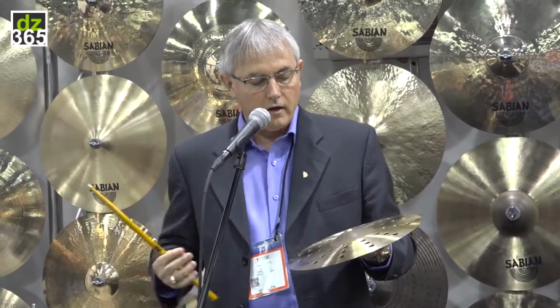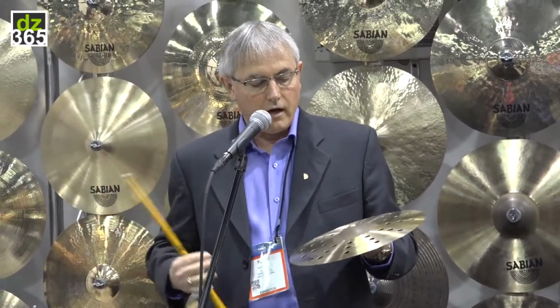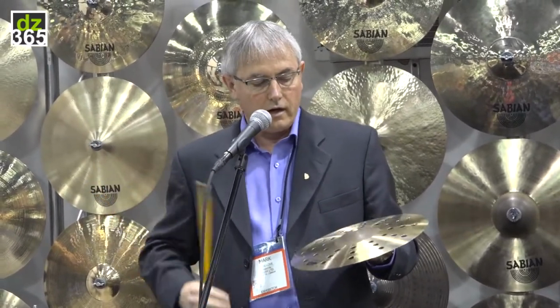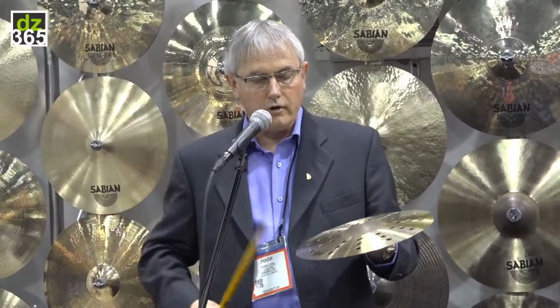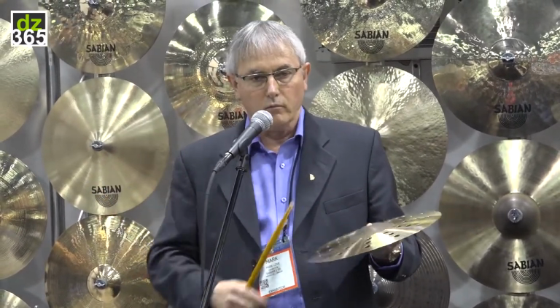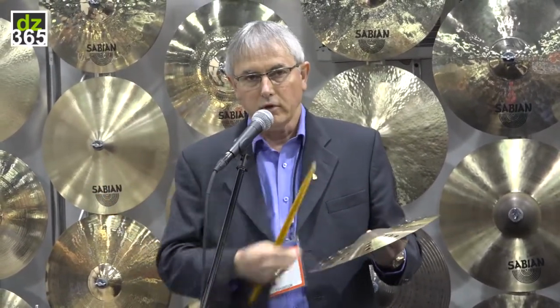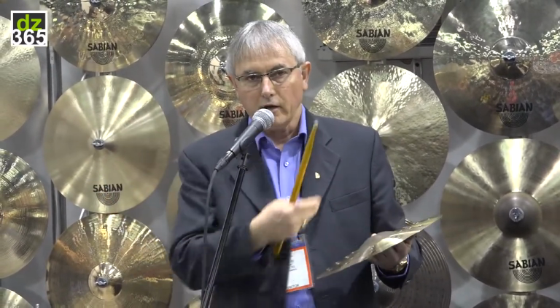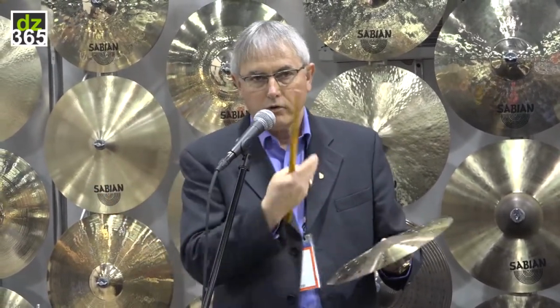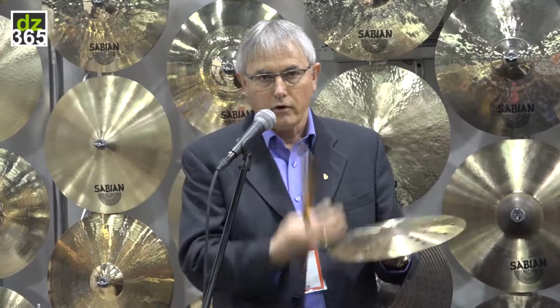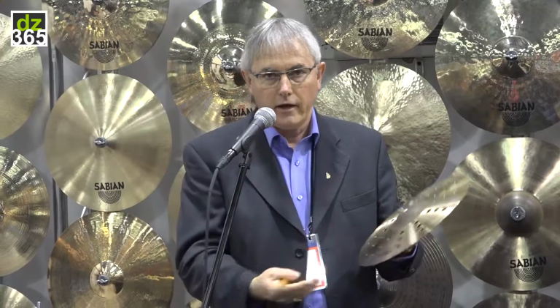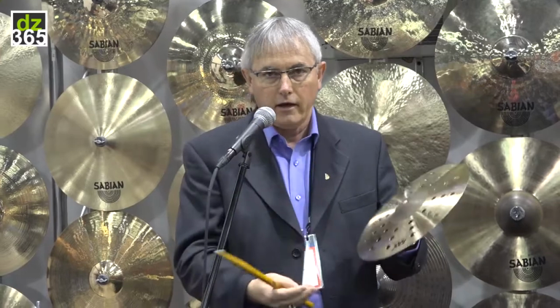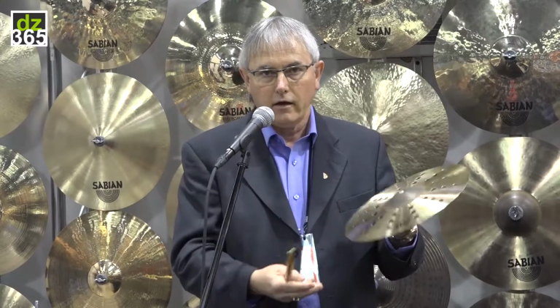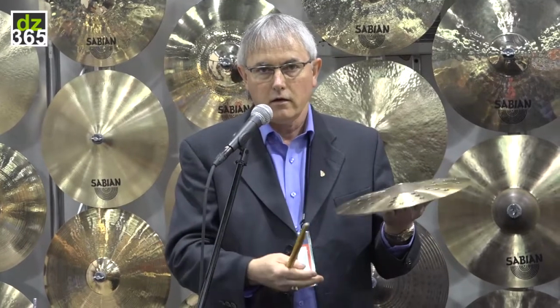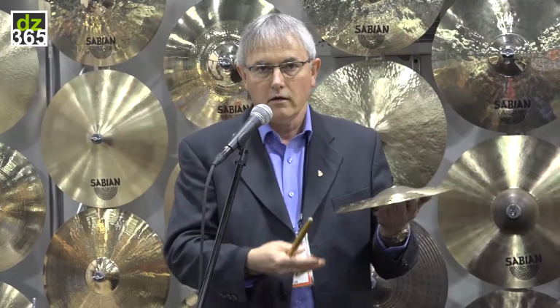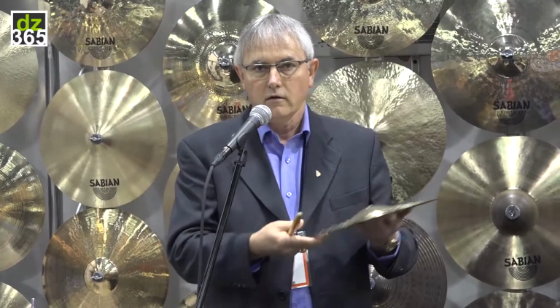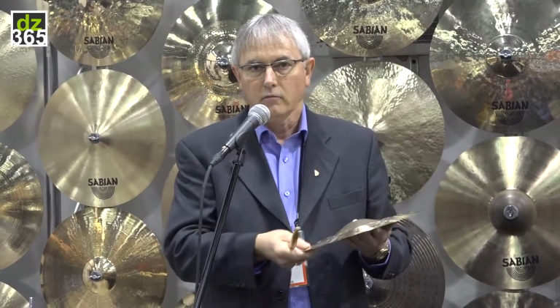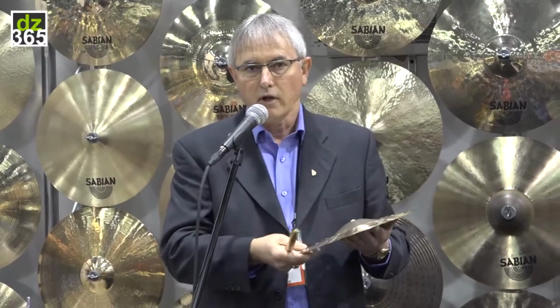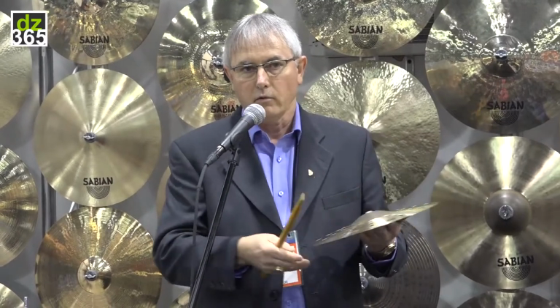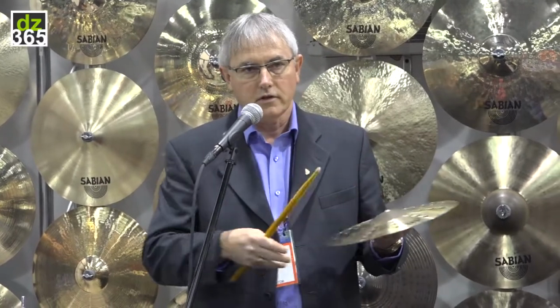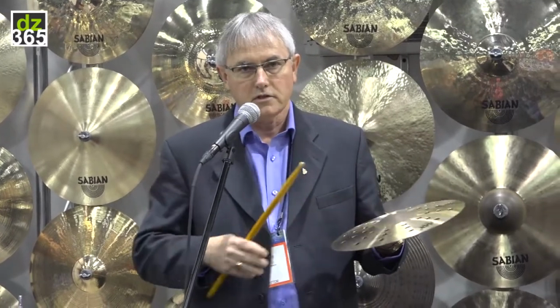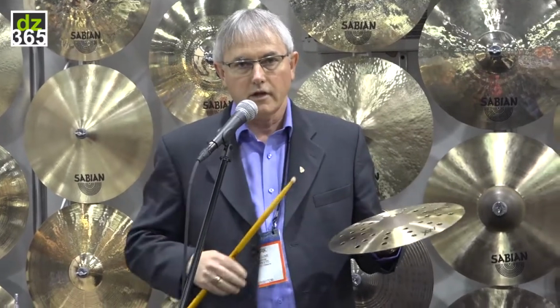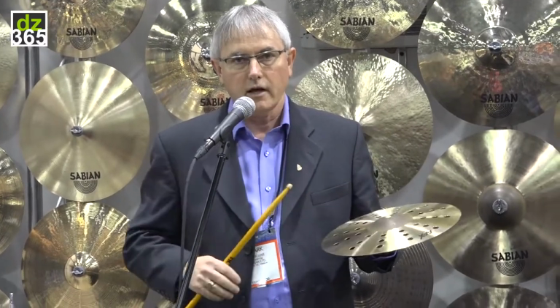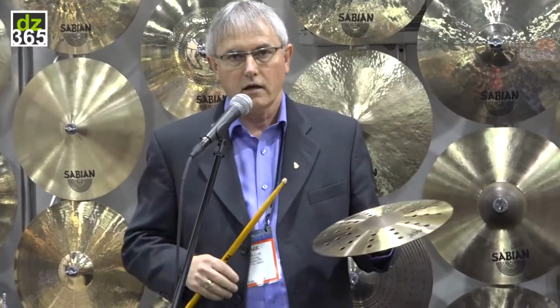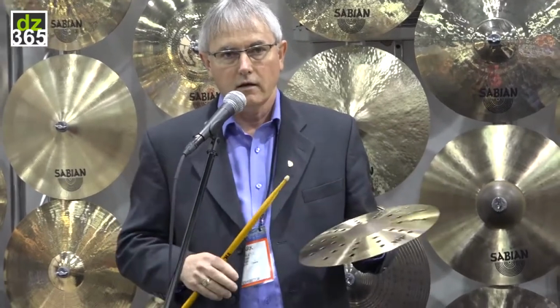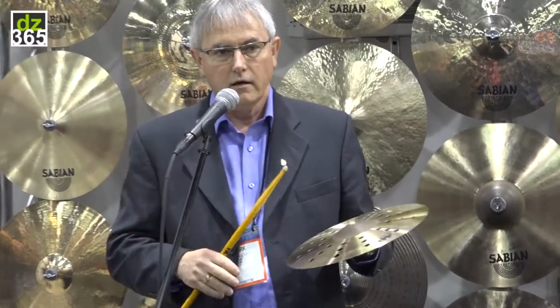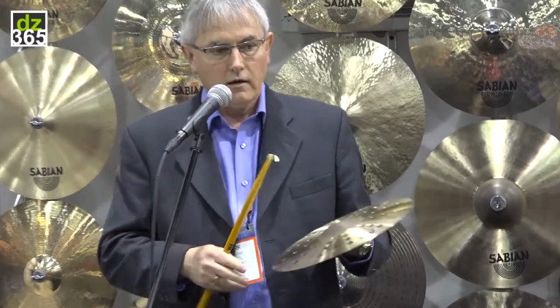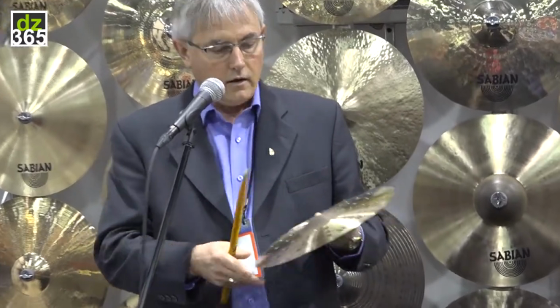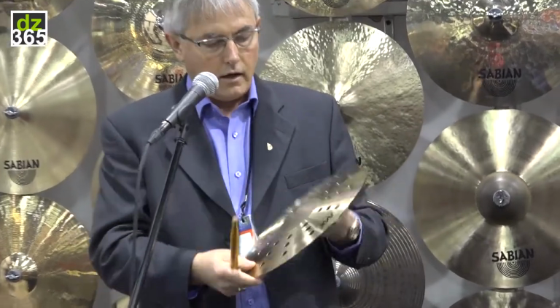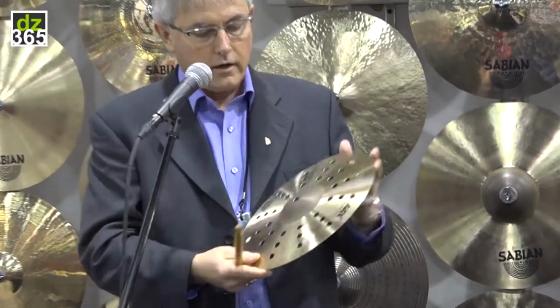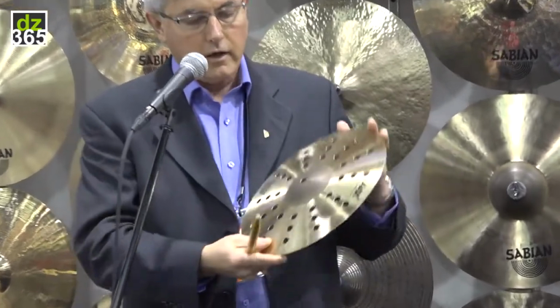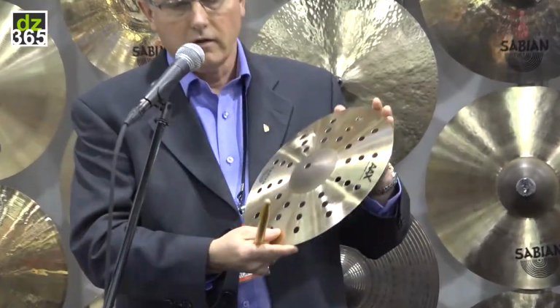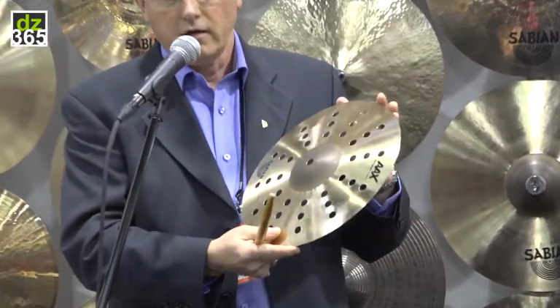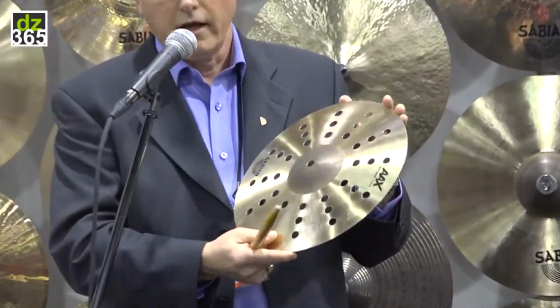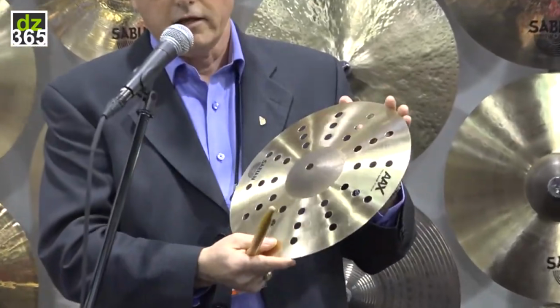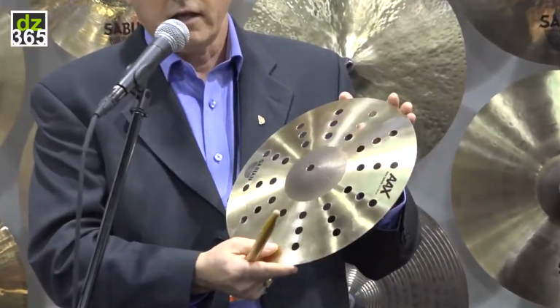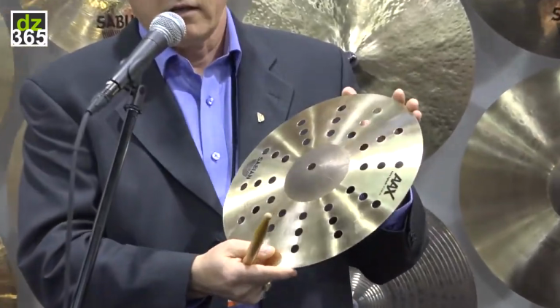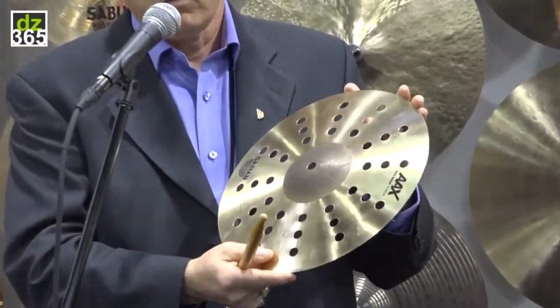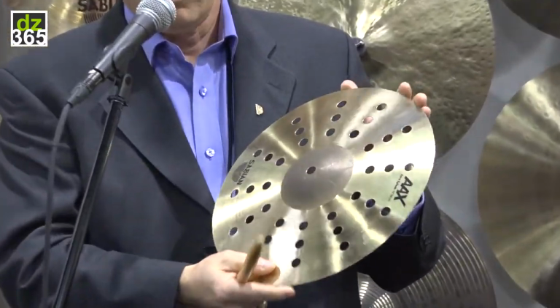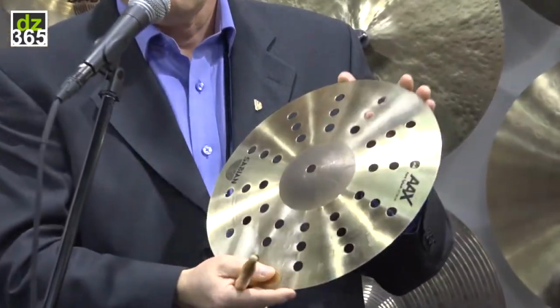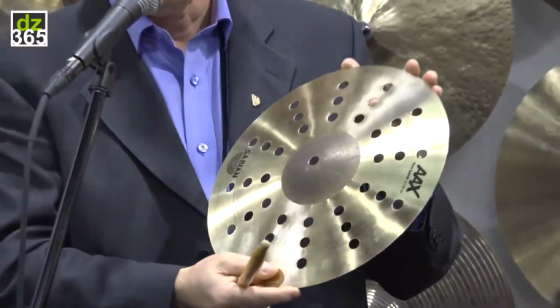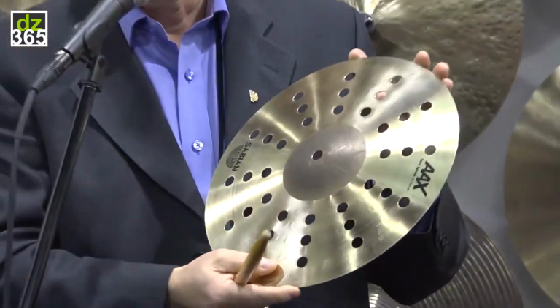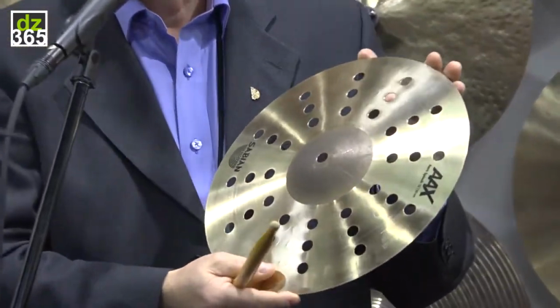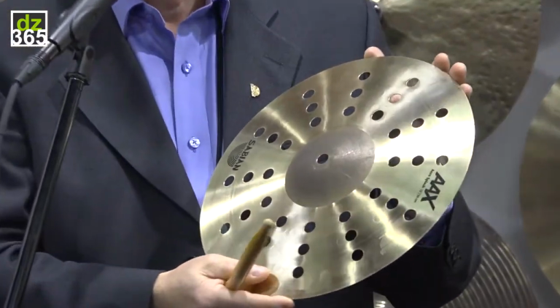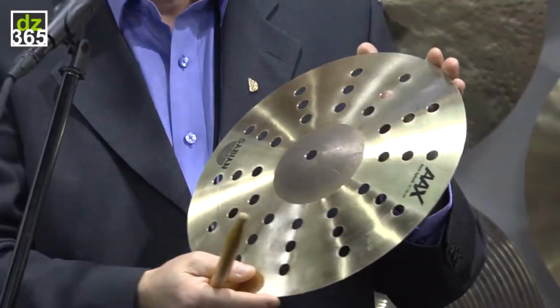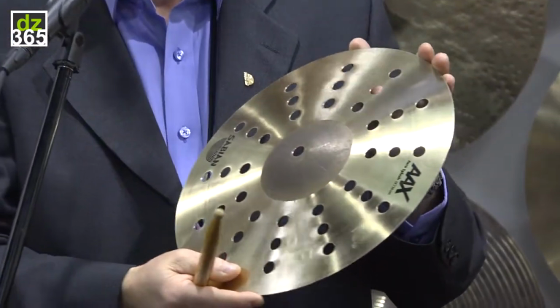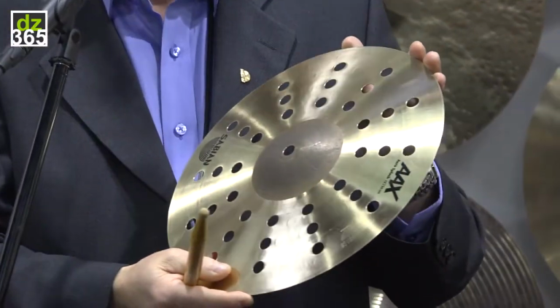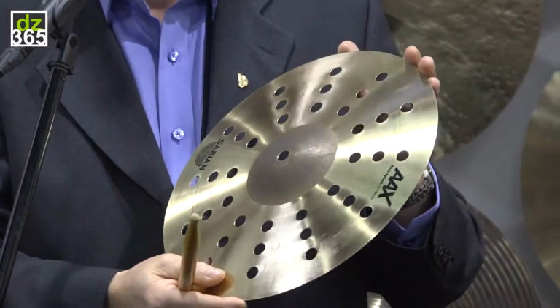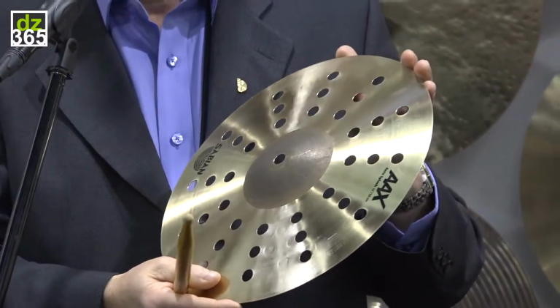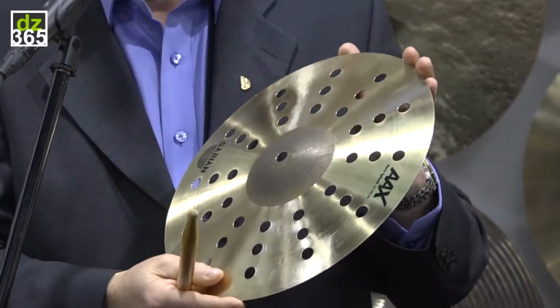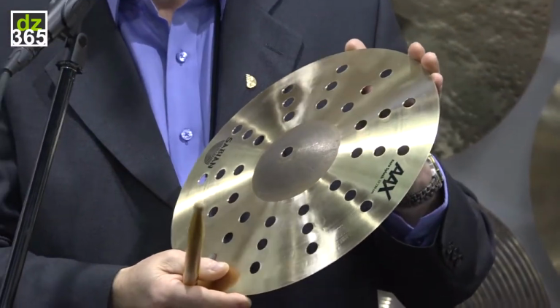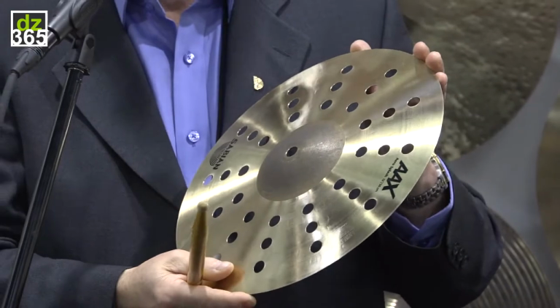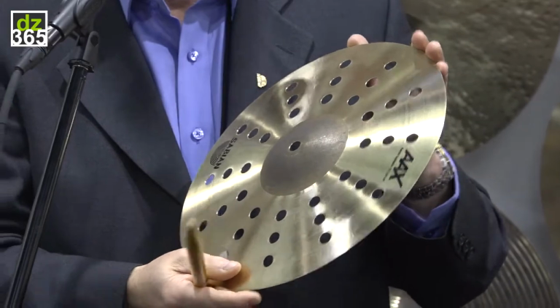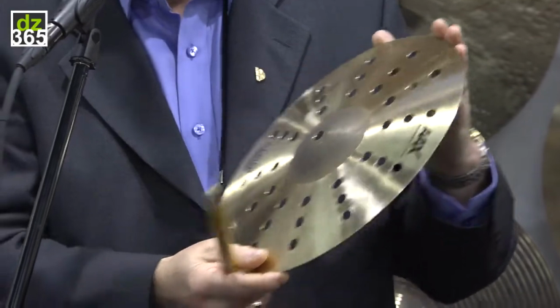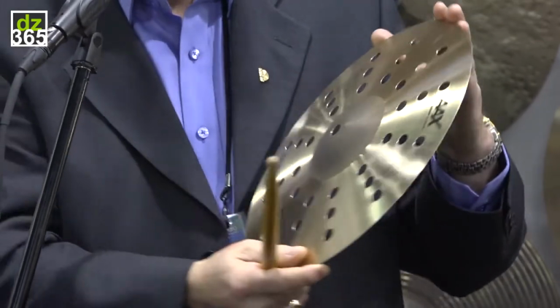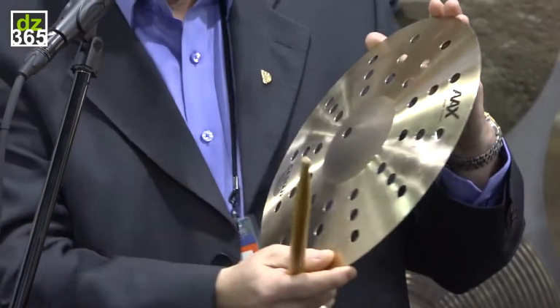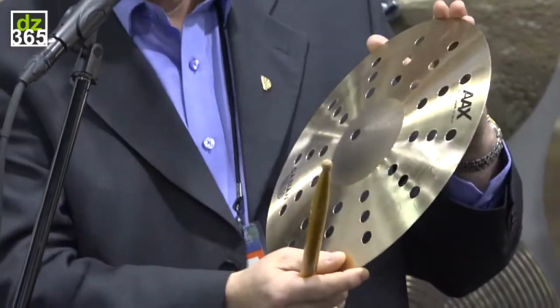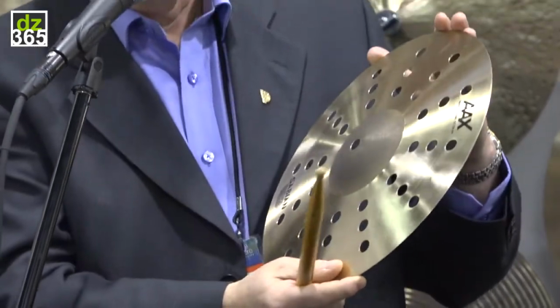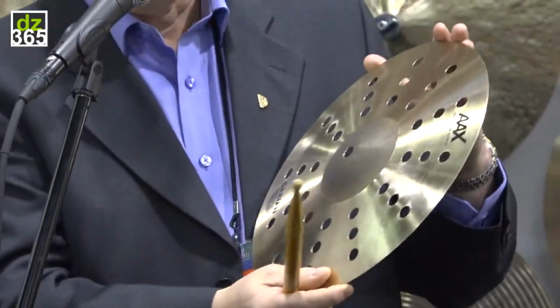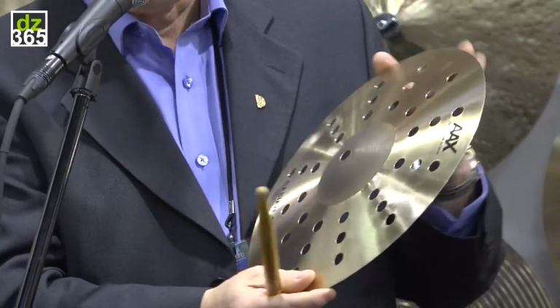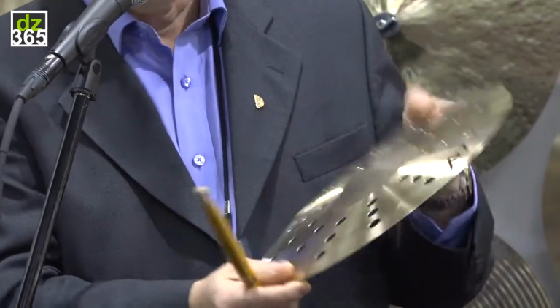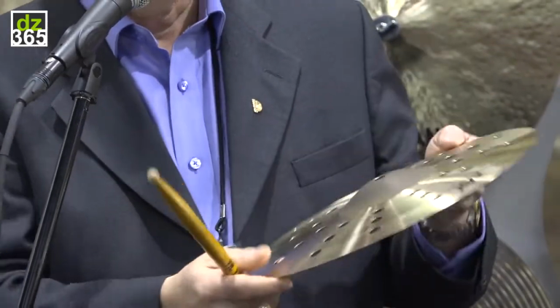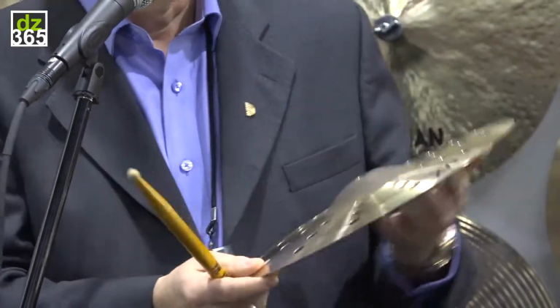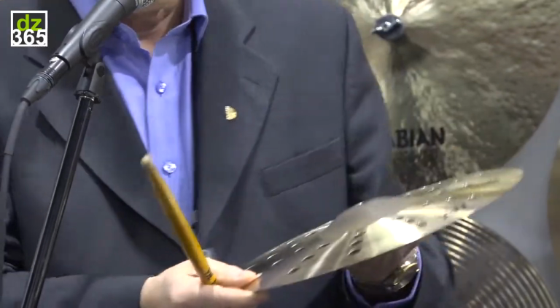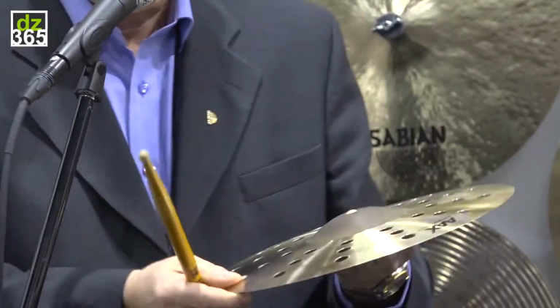You can play with your hand or play with a stick. Again available in 8, 10, and 12 inch, brilliant or natural finish. The Aero Splash.